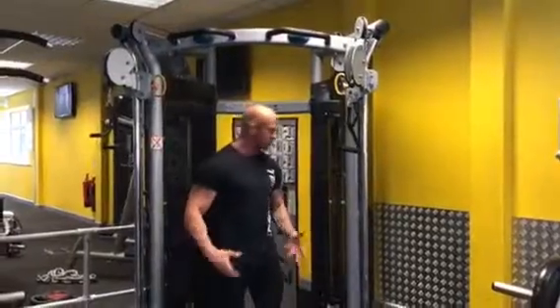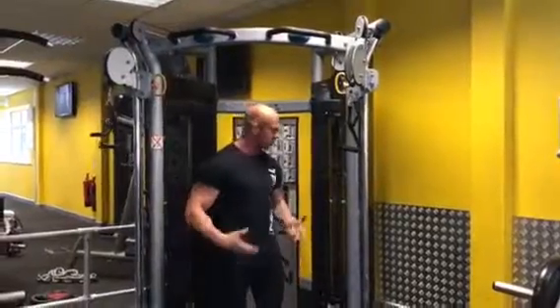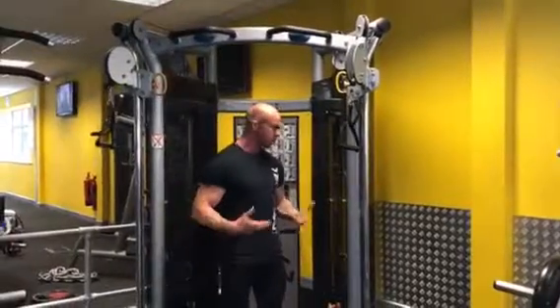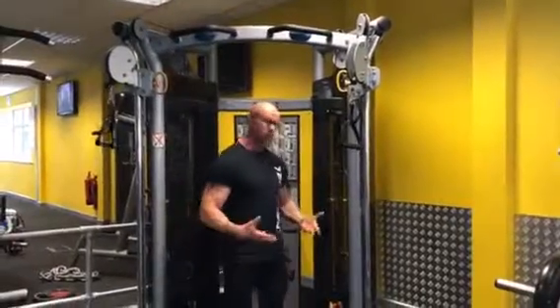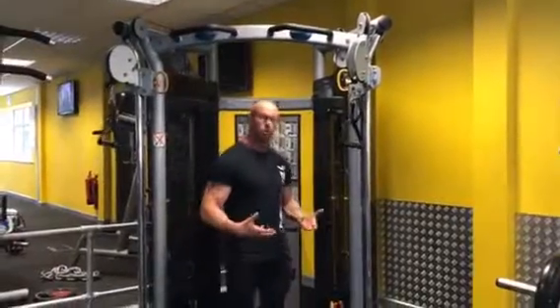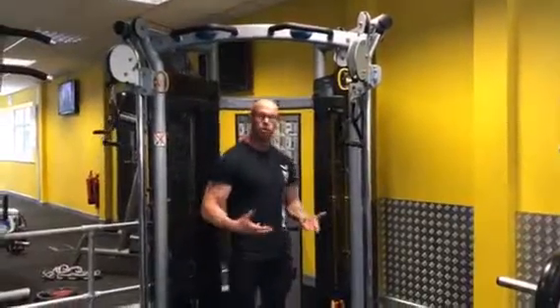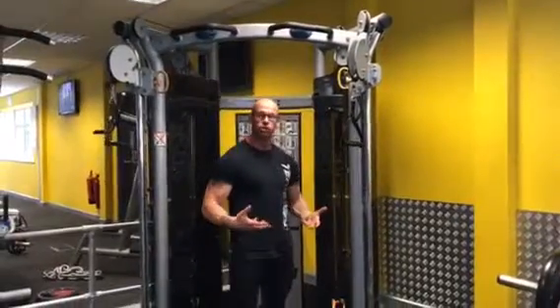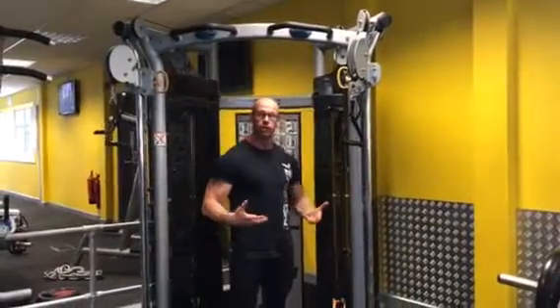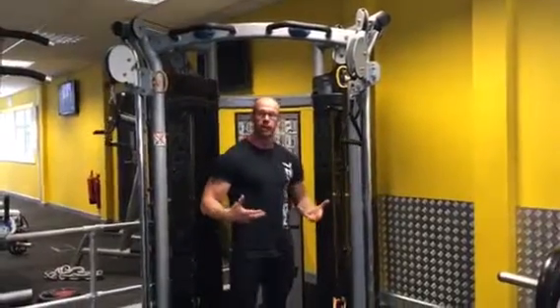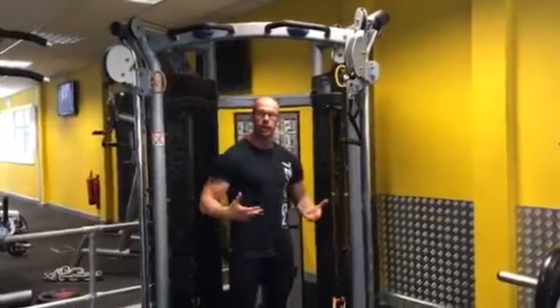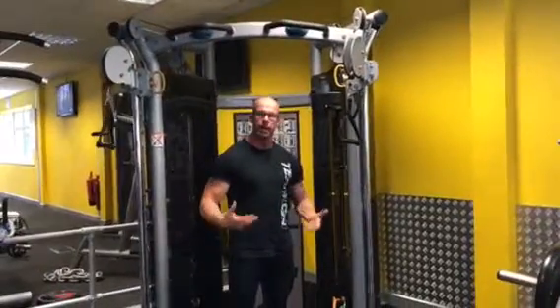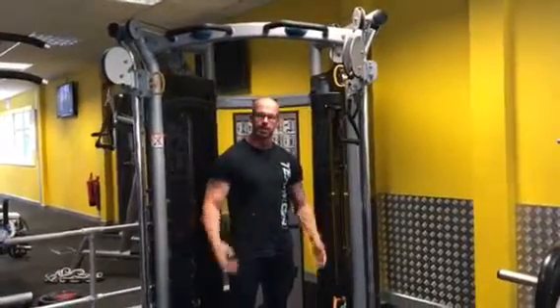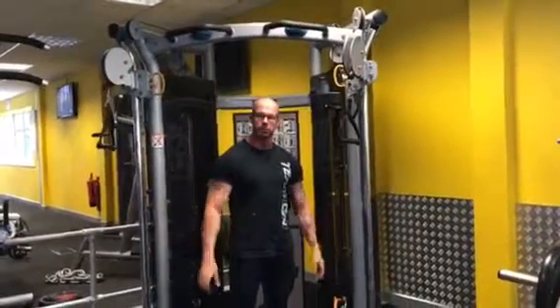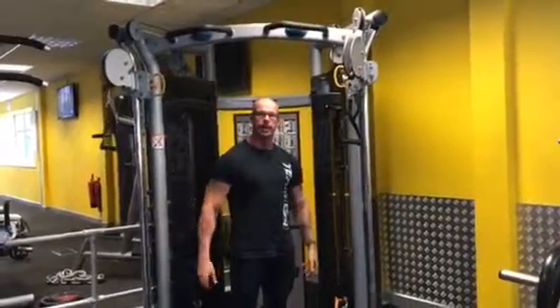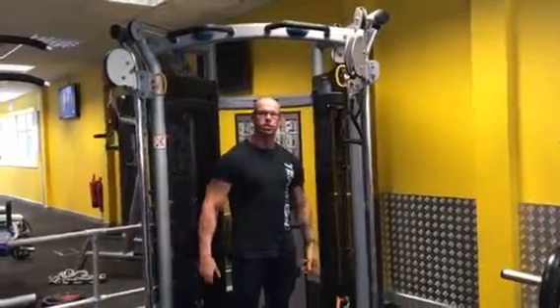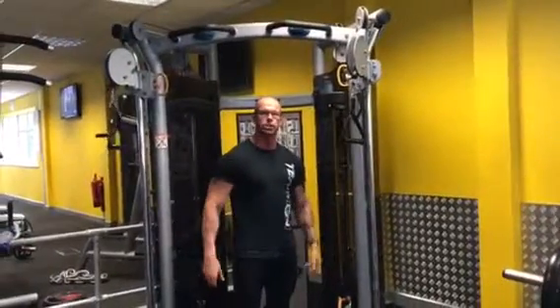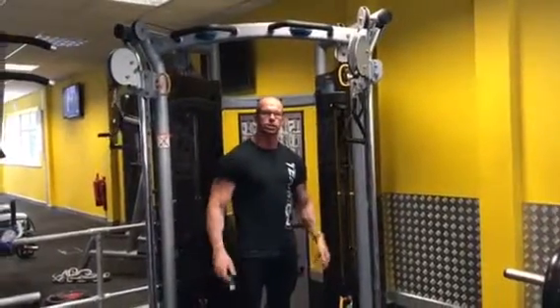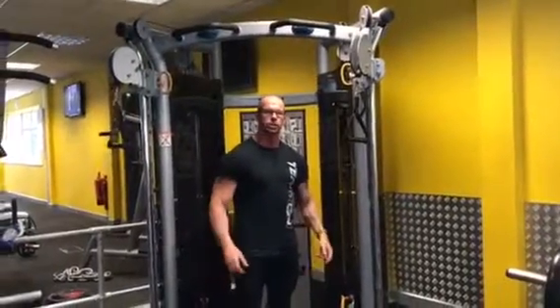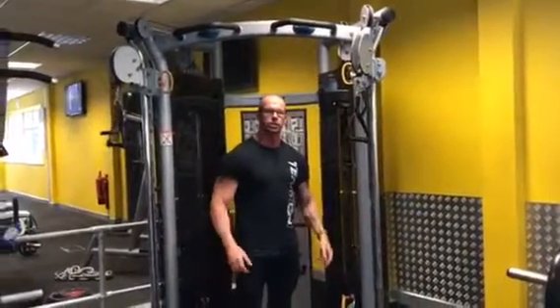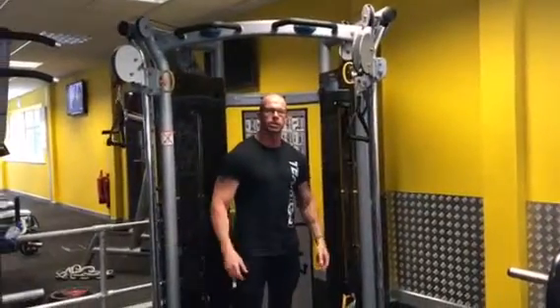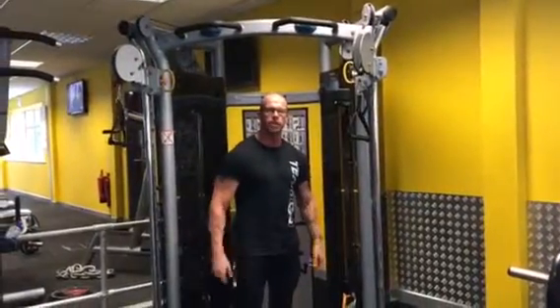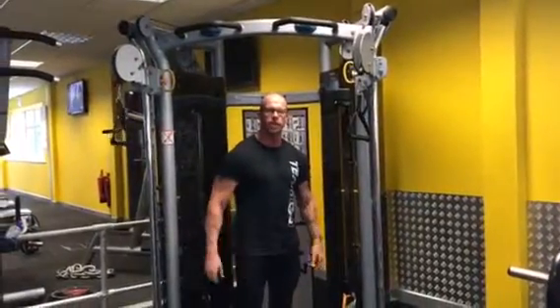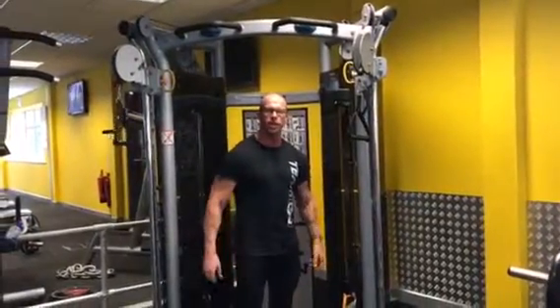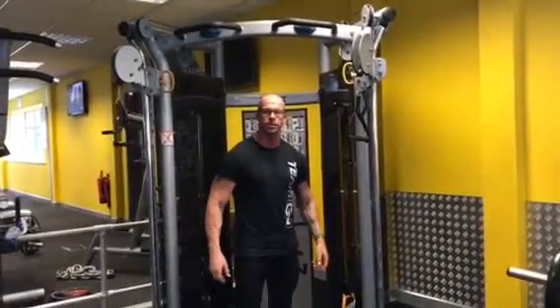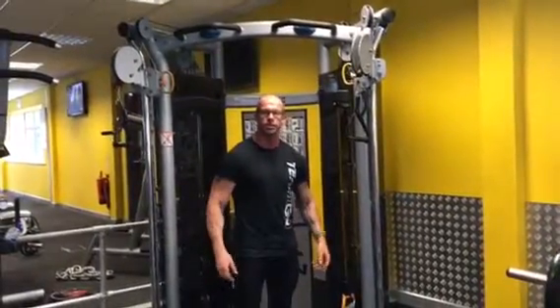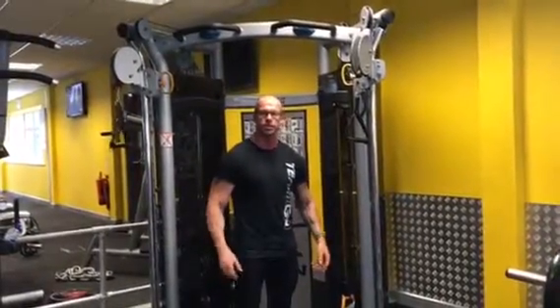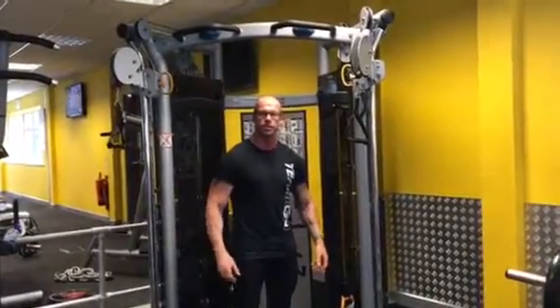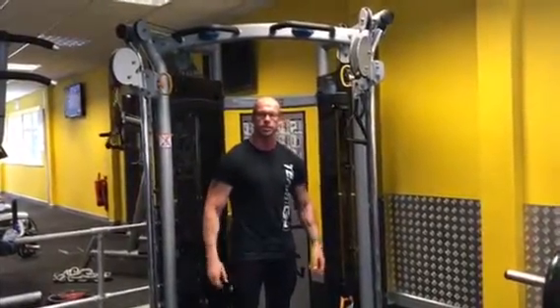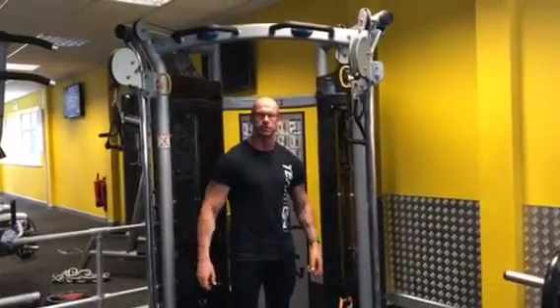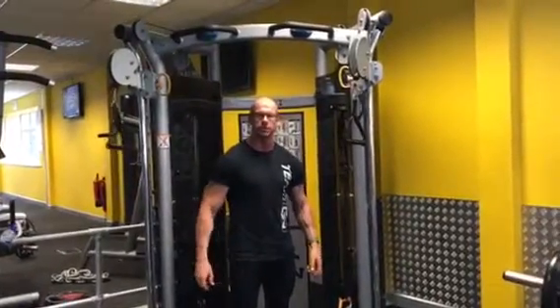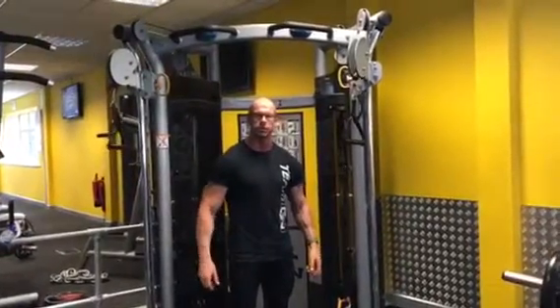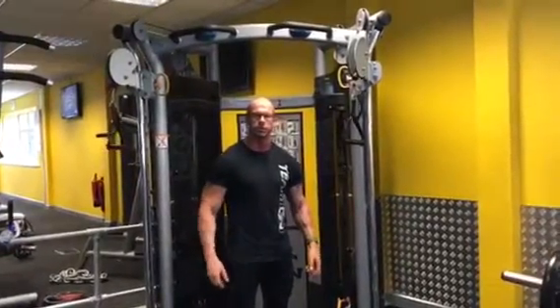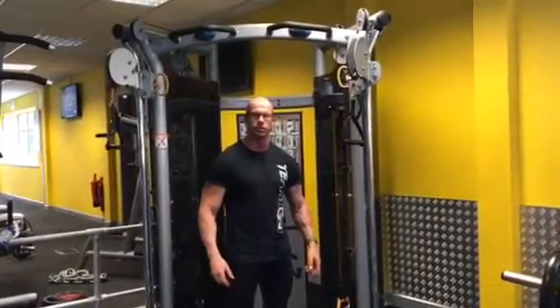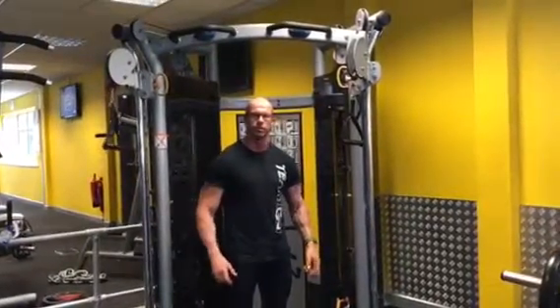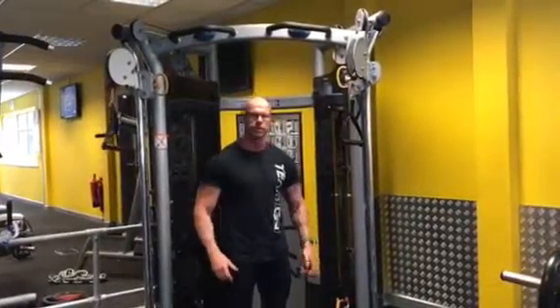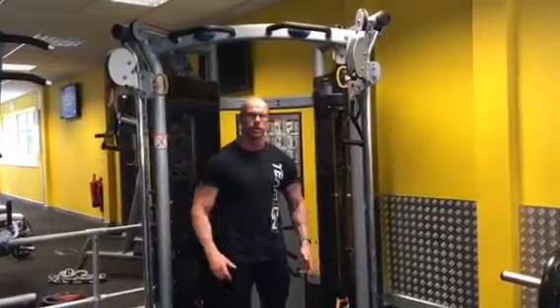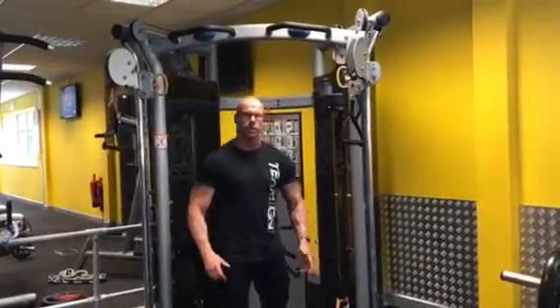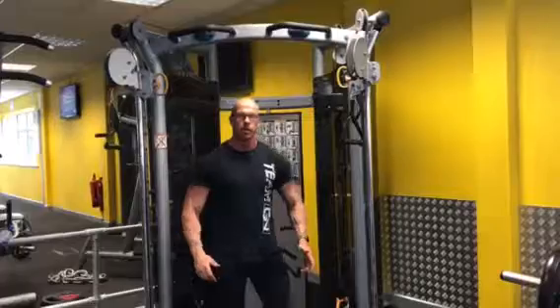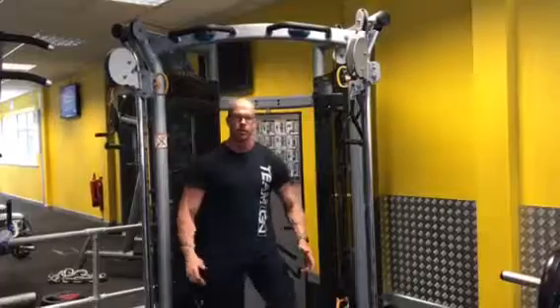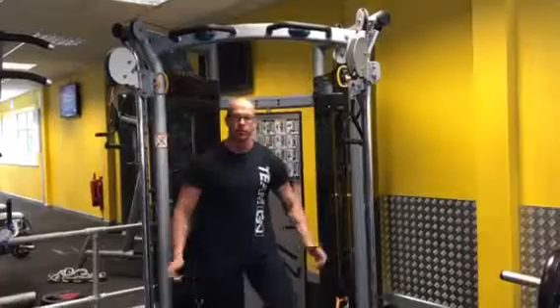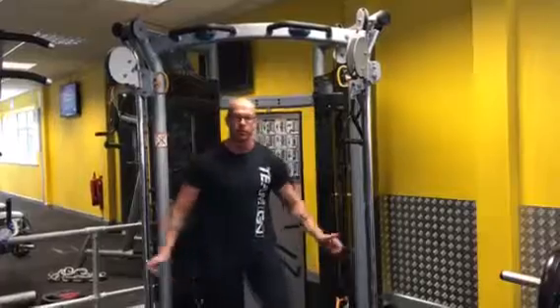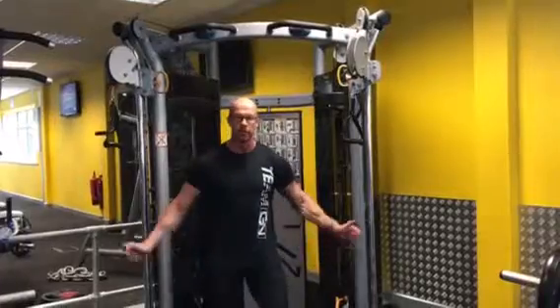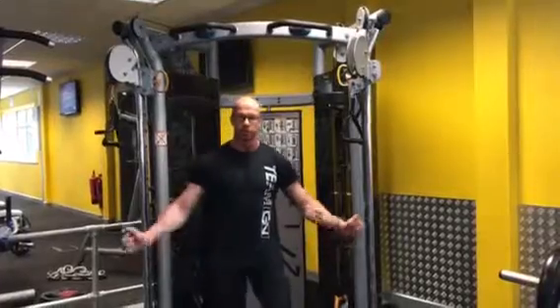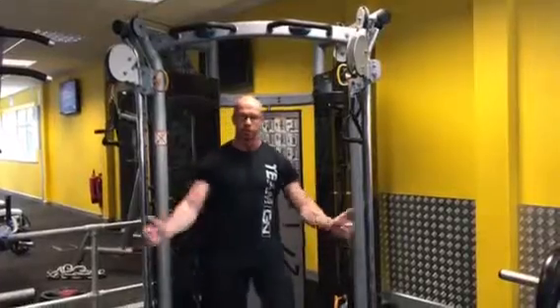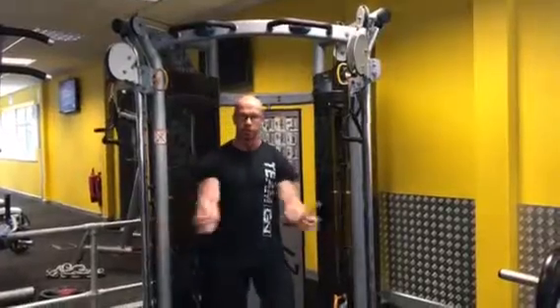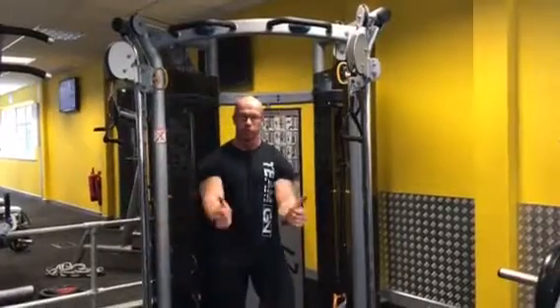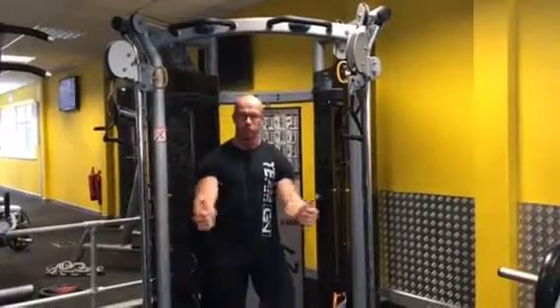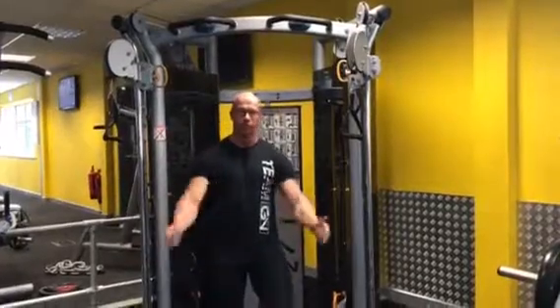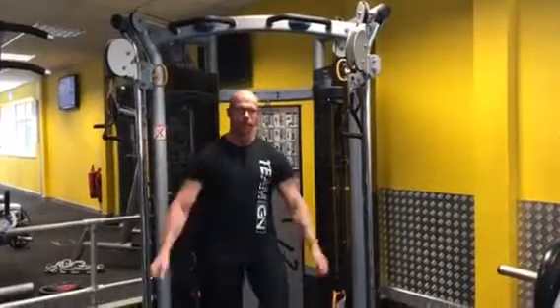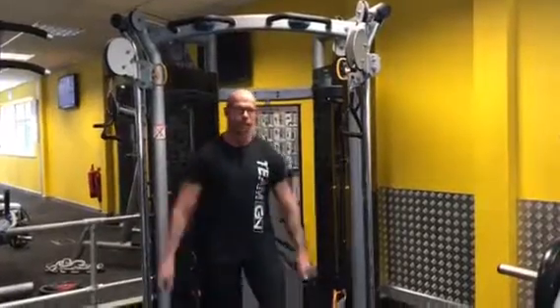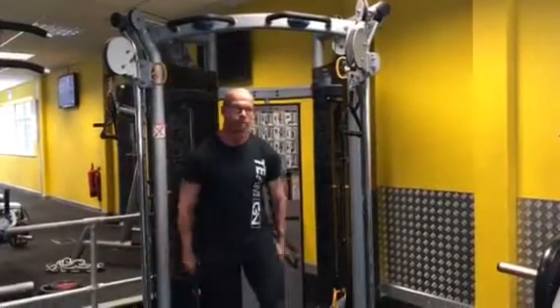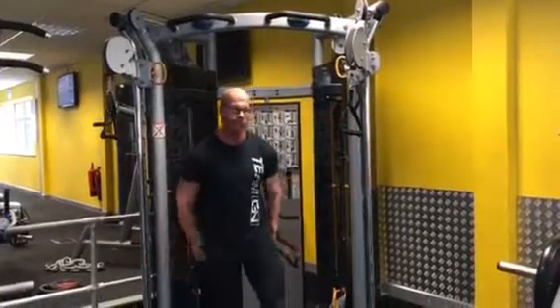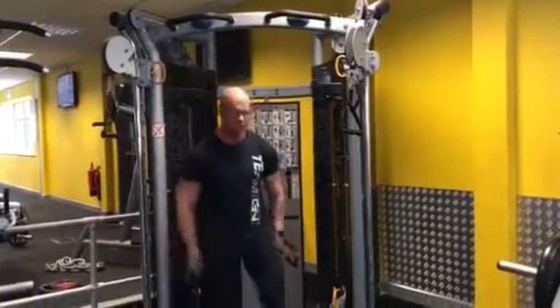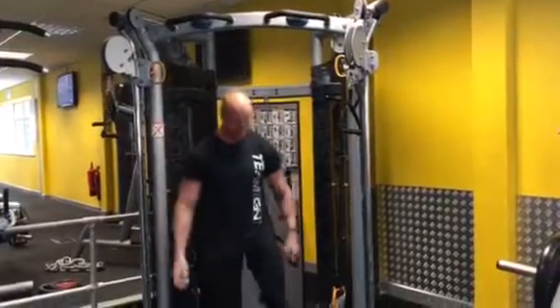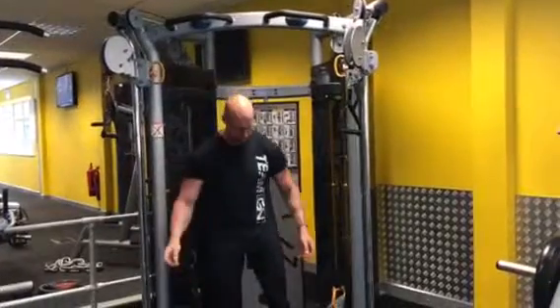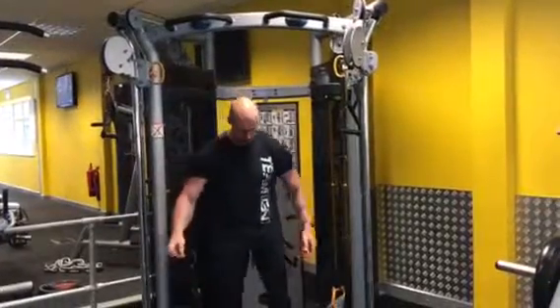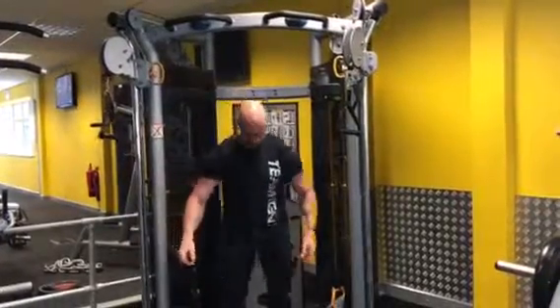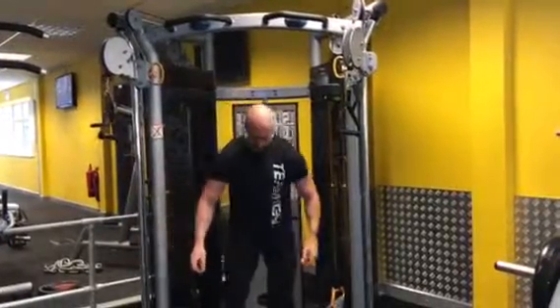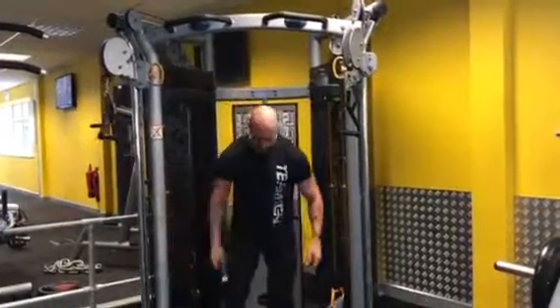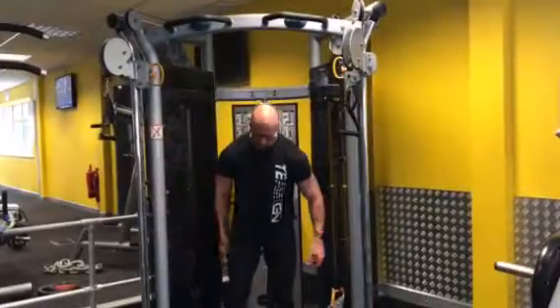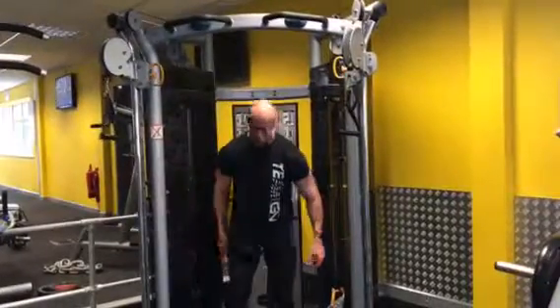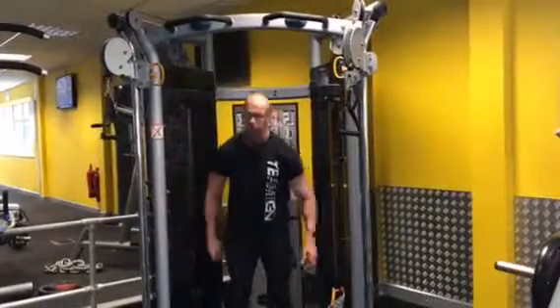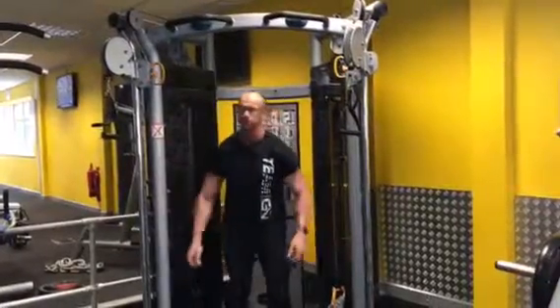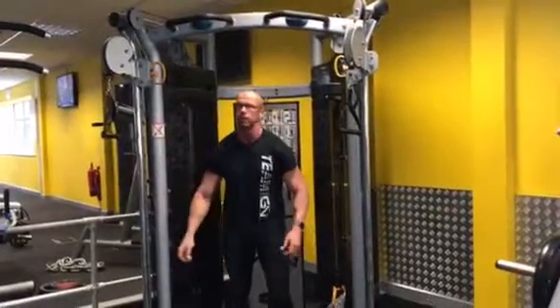Probably one of the most incorrectly executed exercises I've seen in the gym is the cable crossover fly. This is how you do it perfectly.